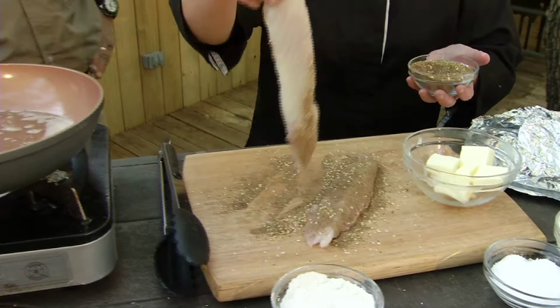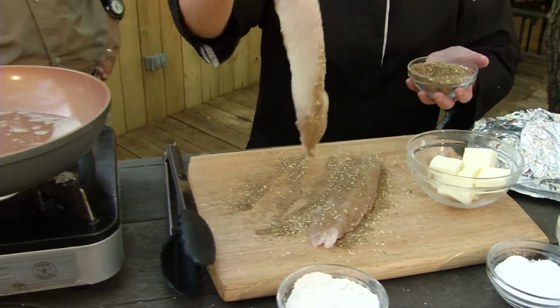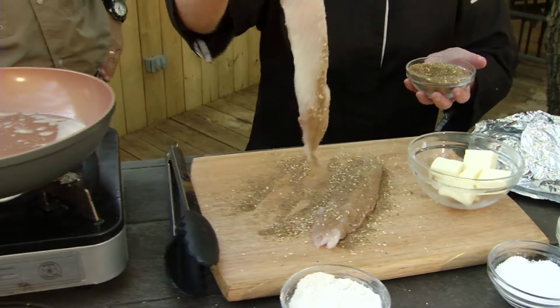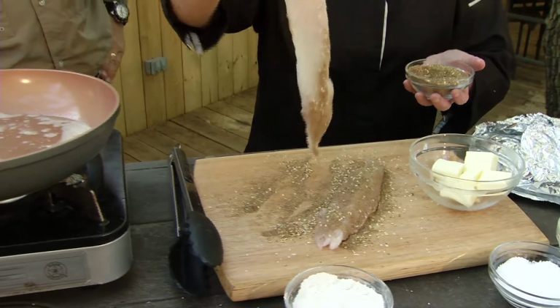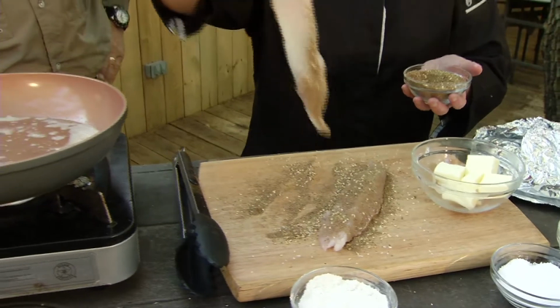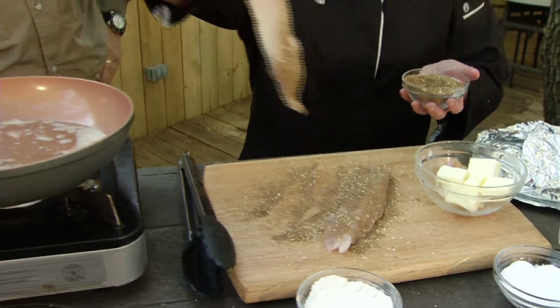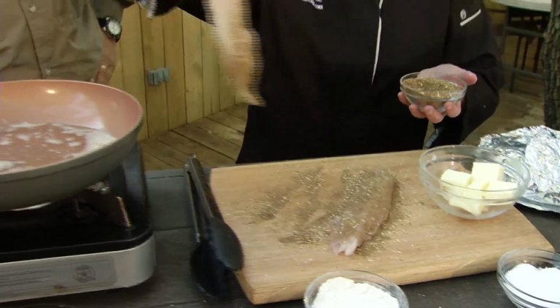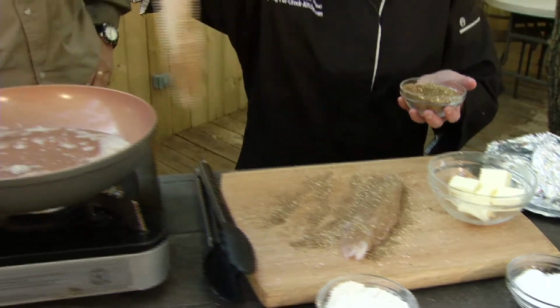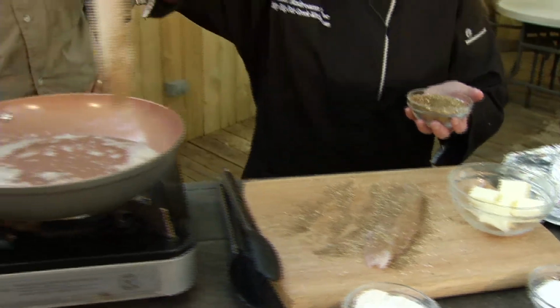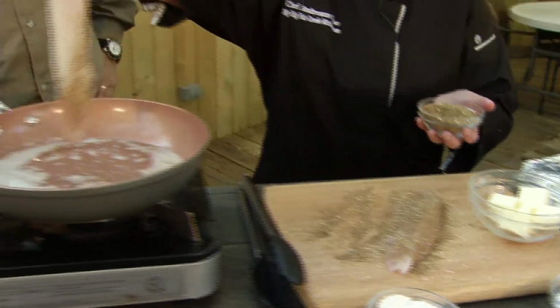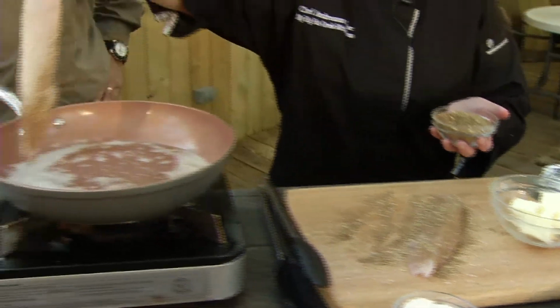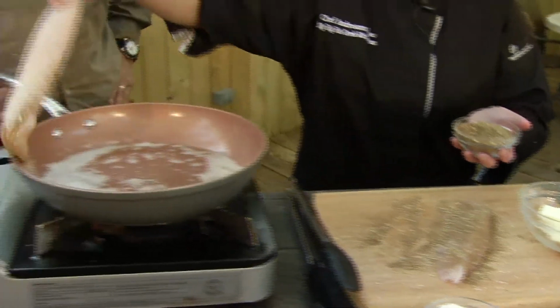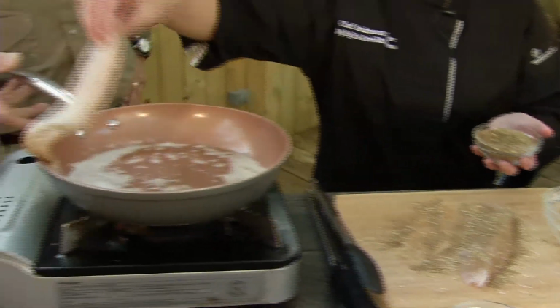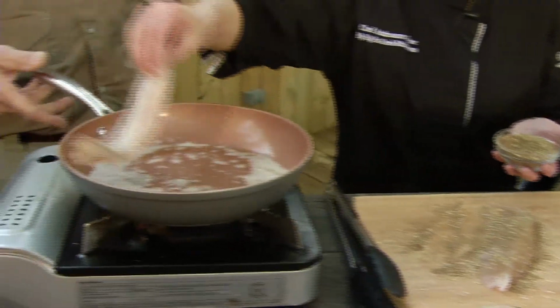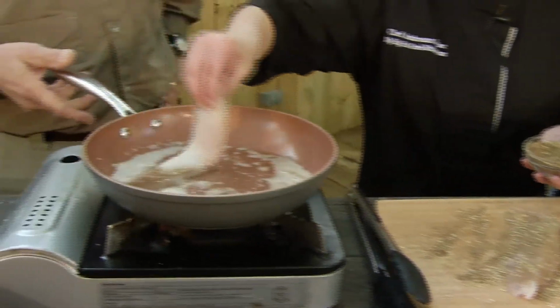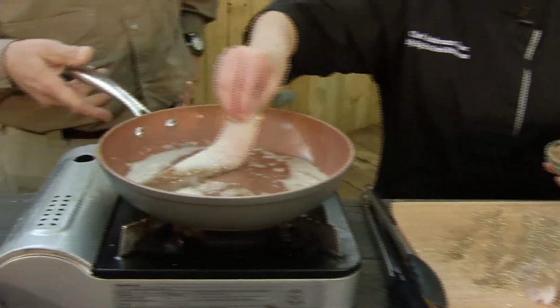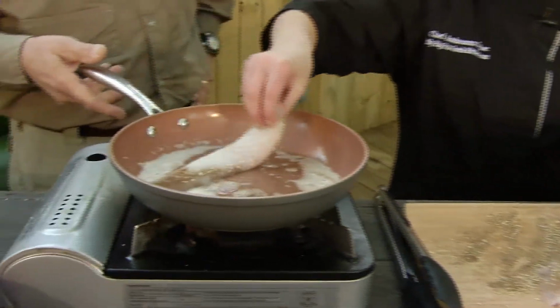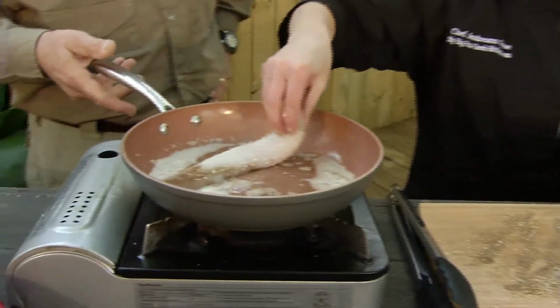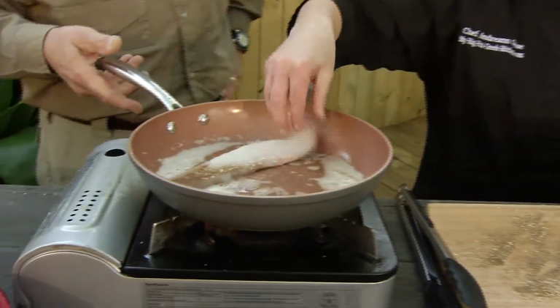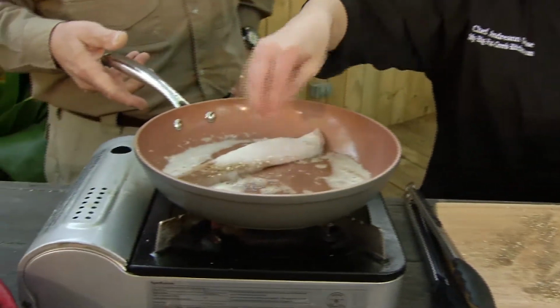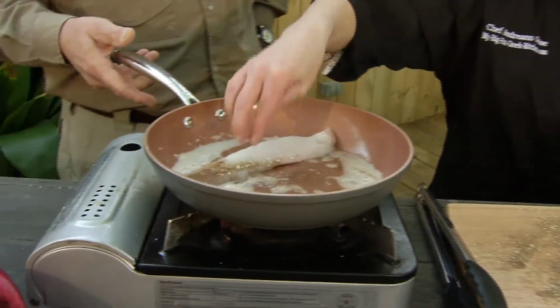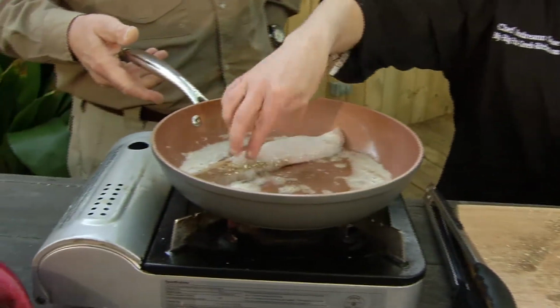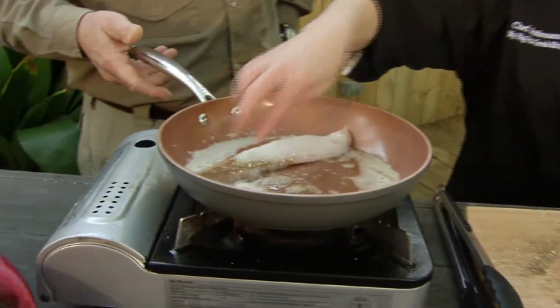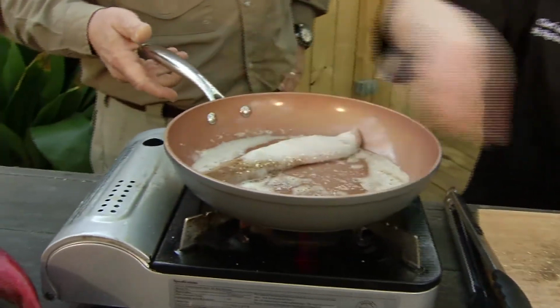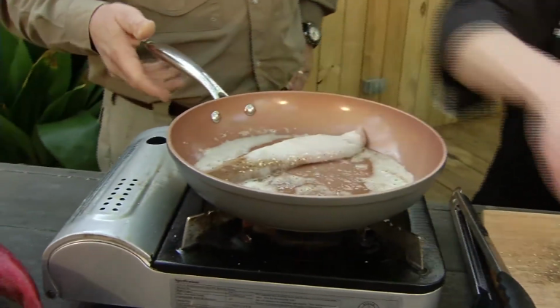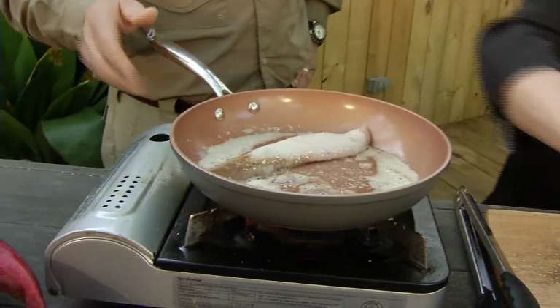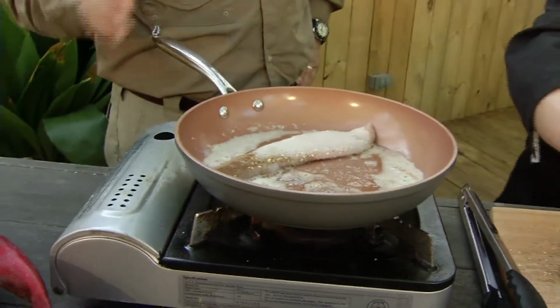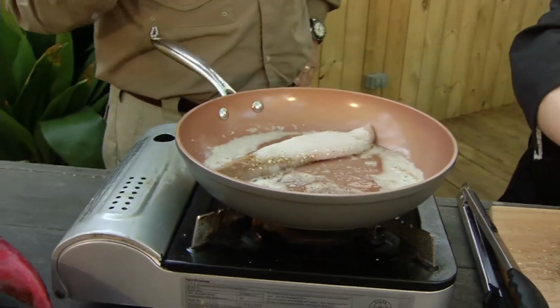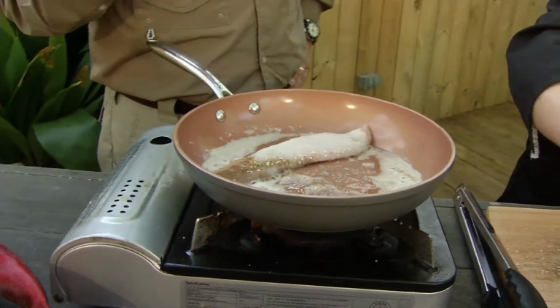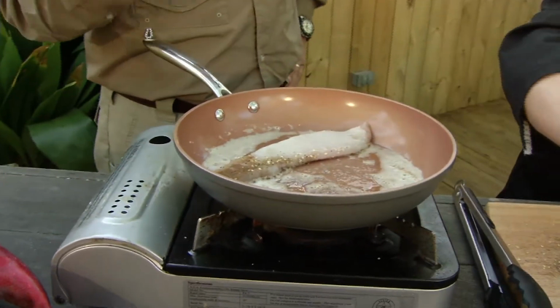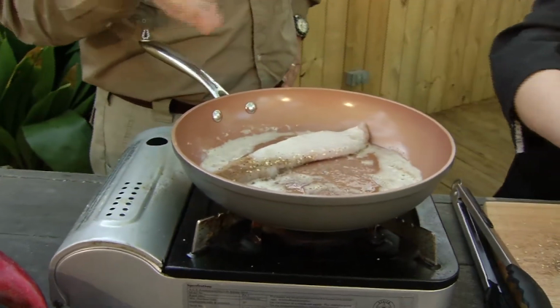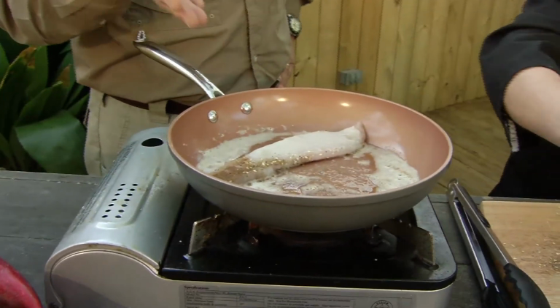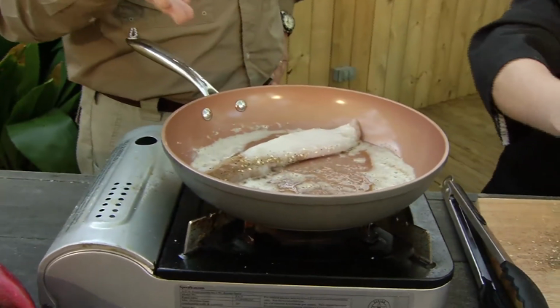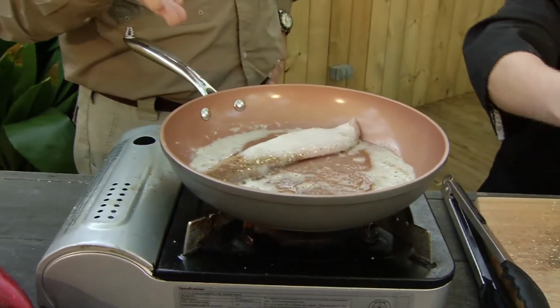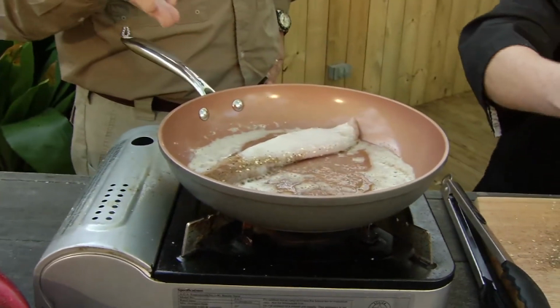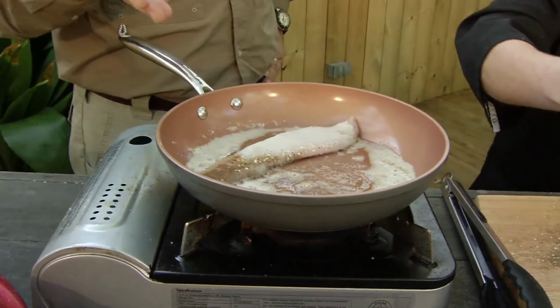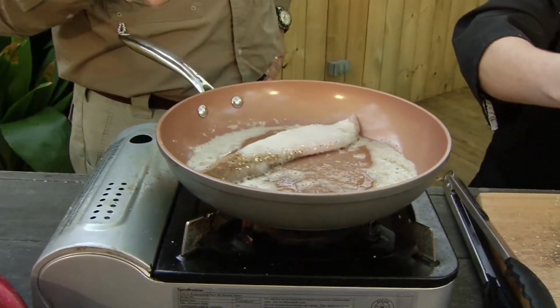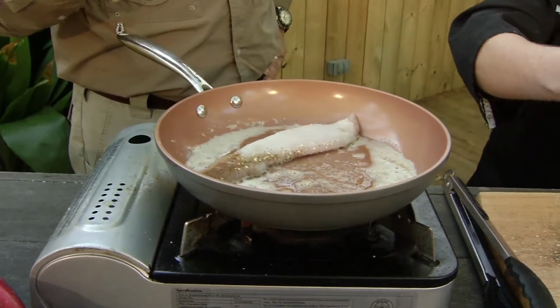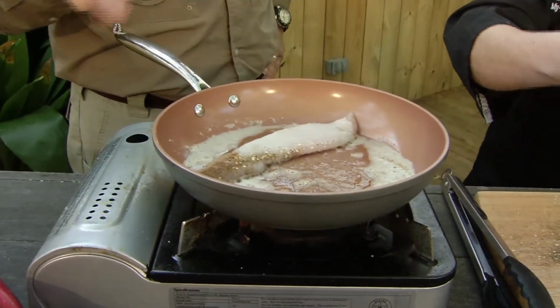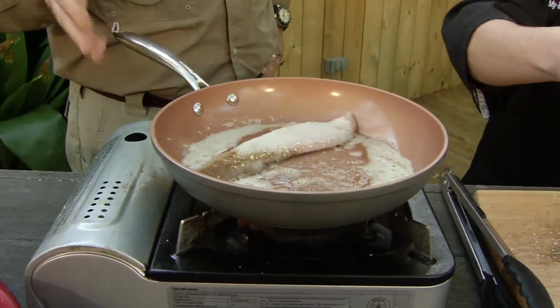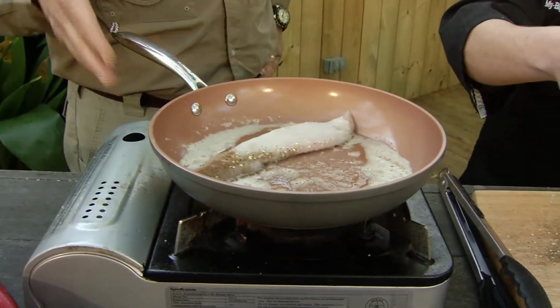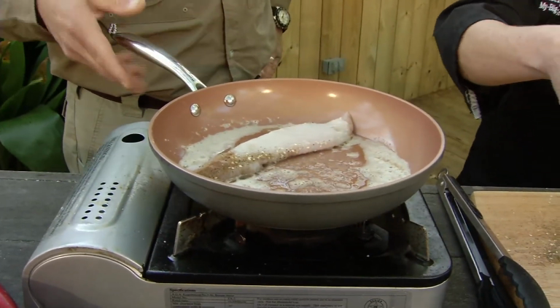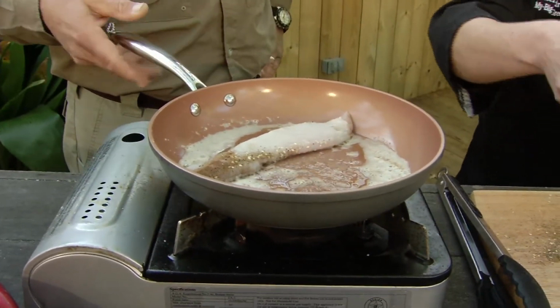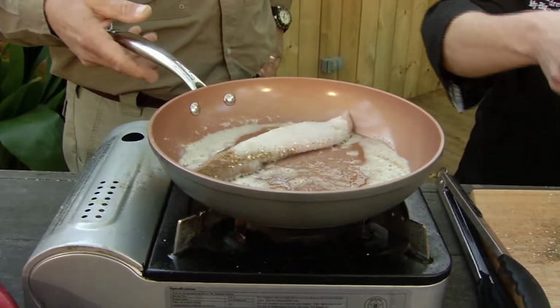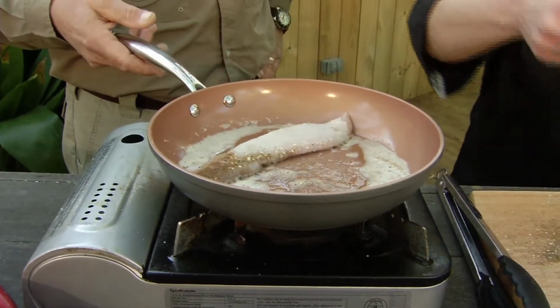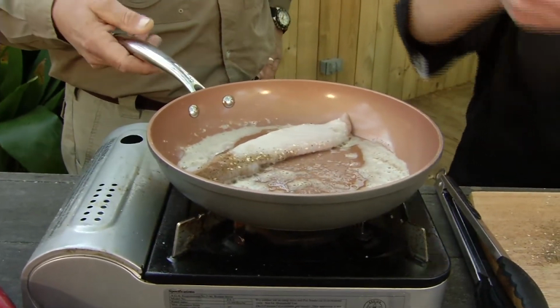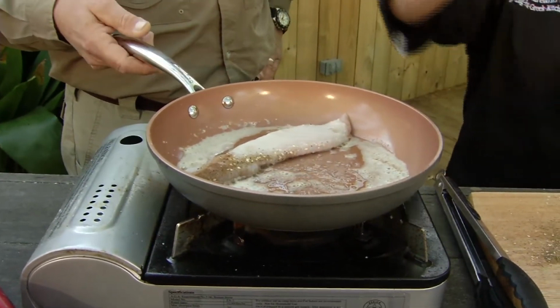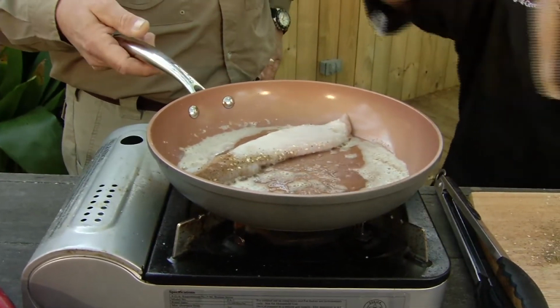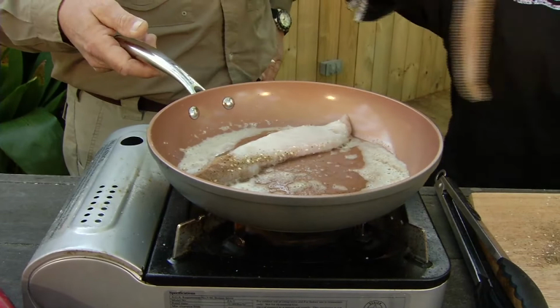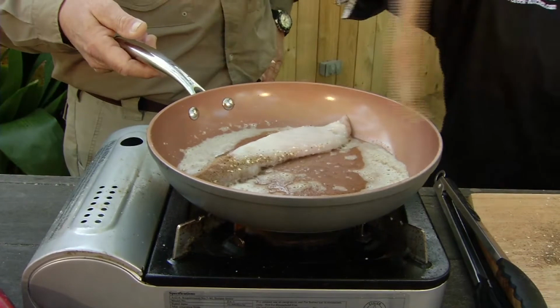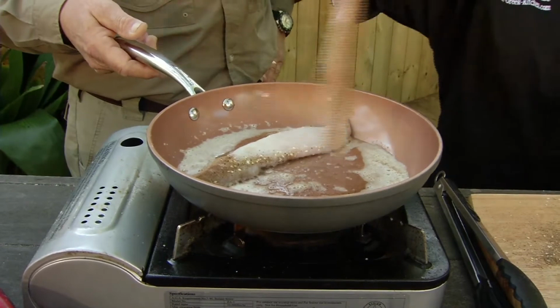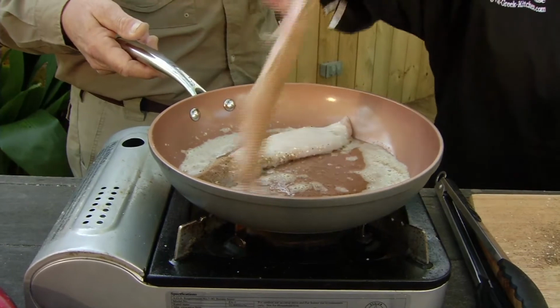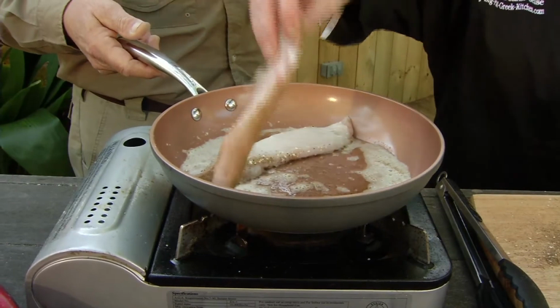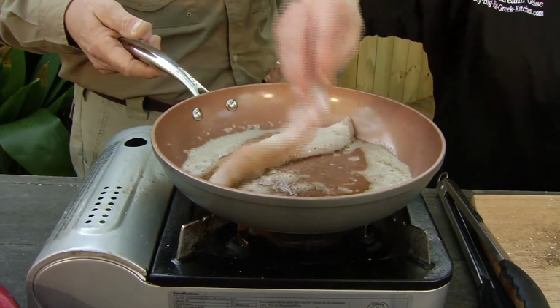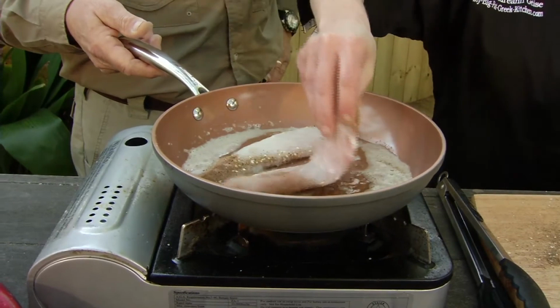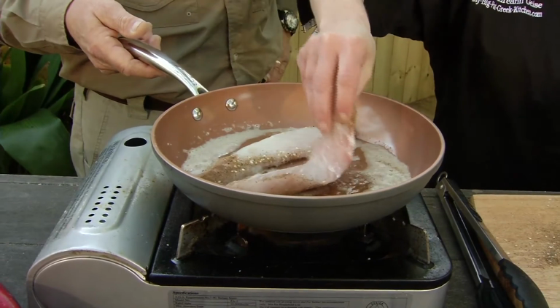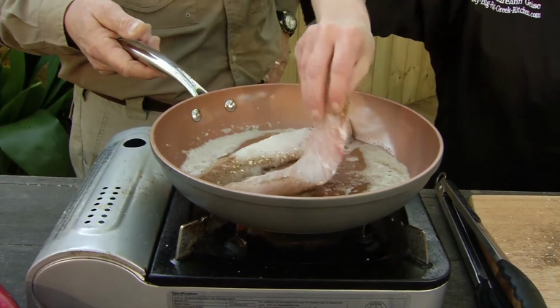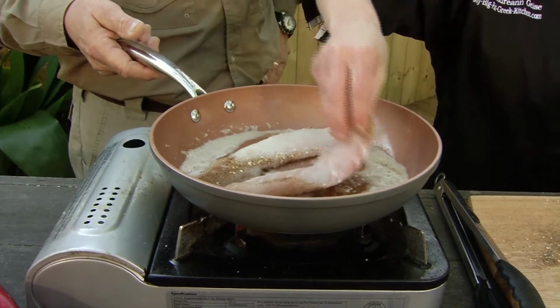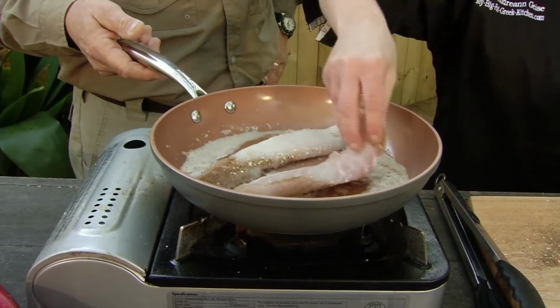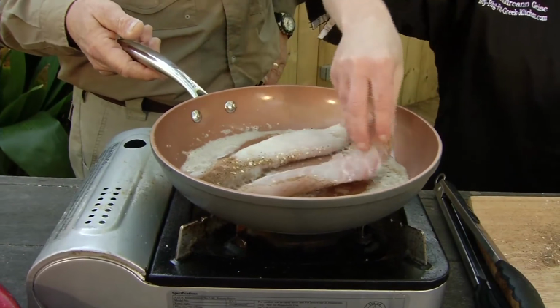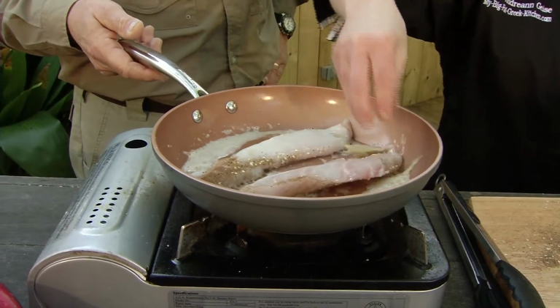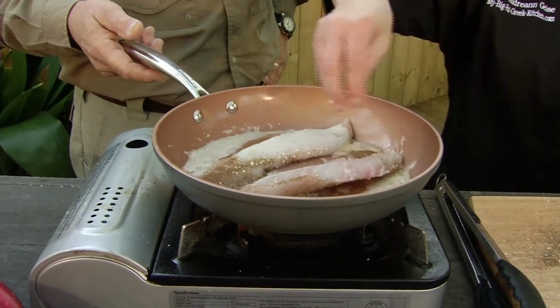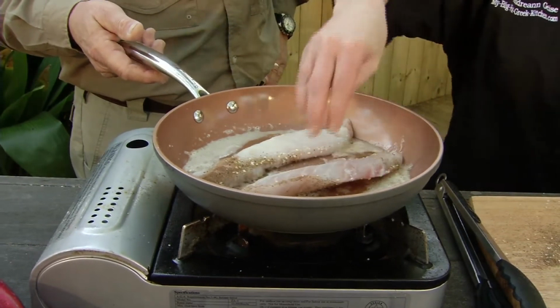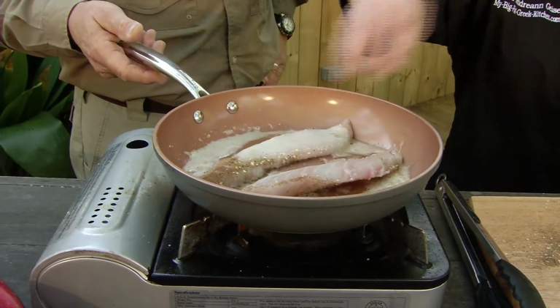Nice hot pan — we're going to put this in here. I'm going to blacken it with Mediterranean spices.